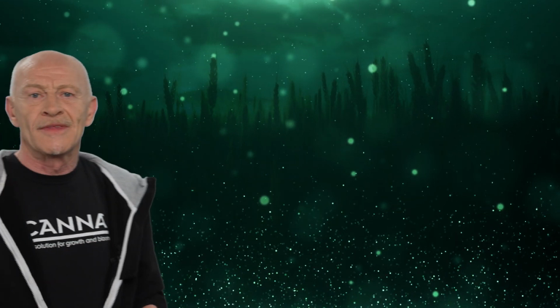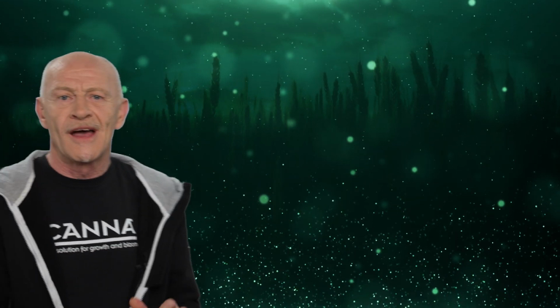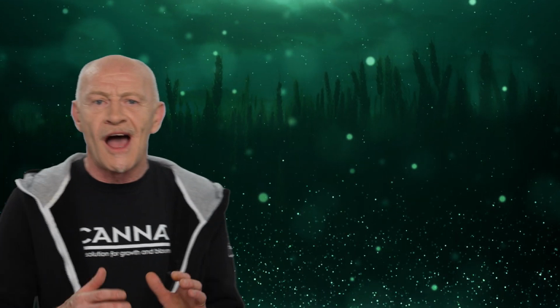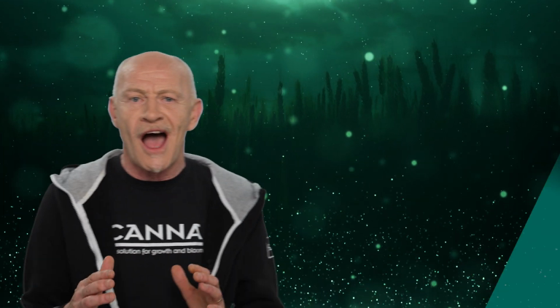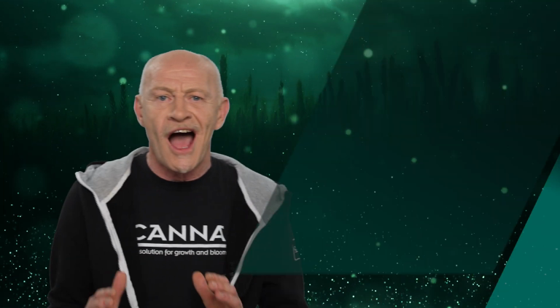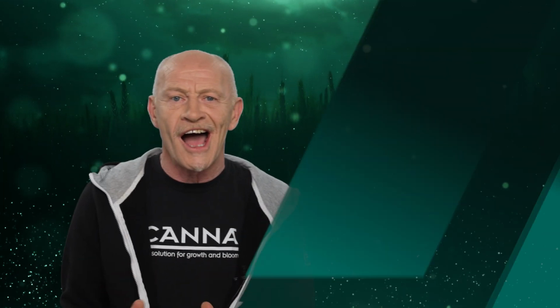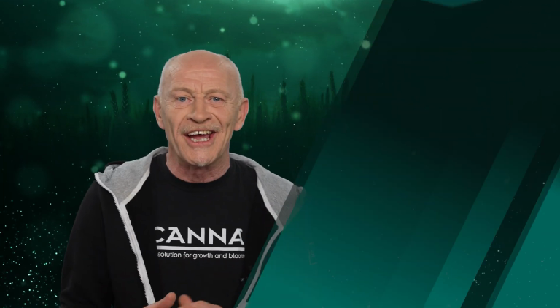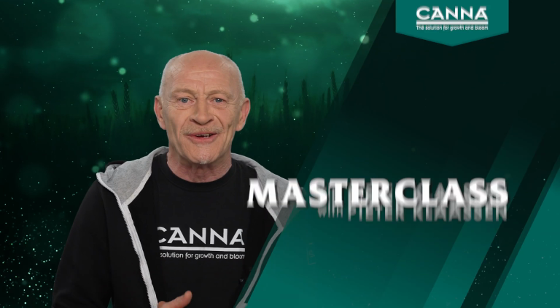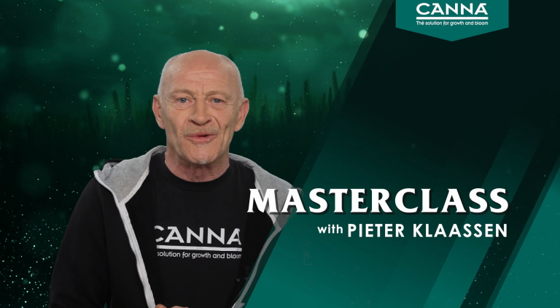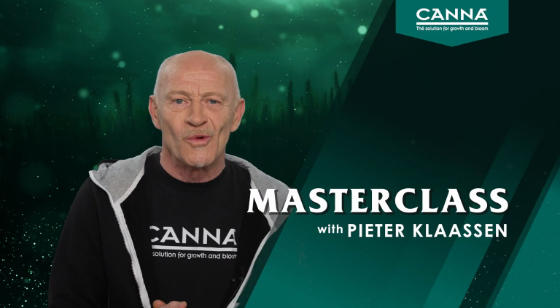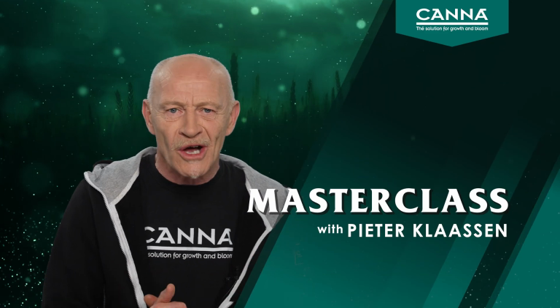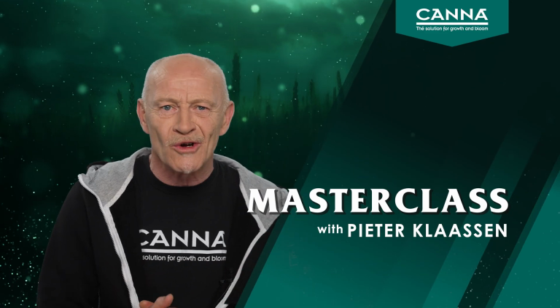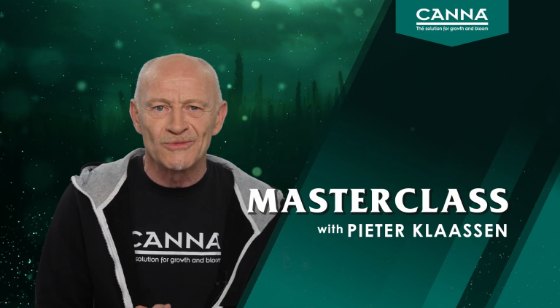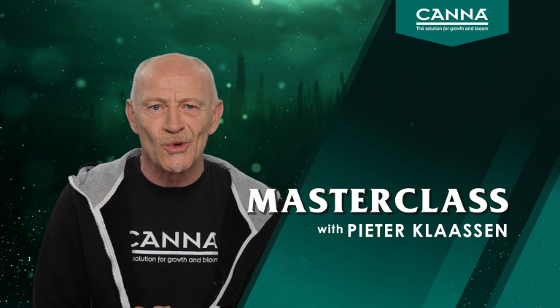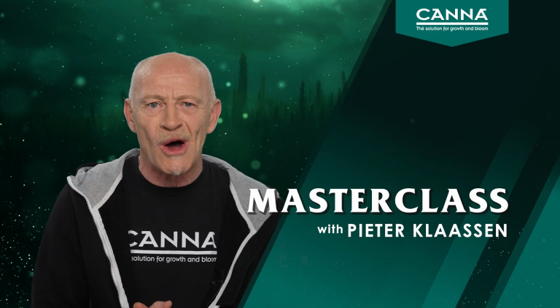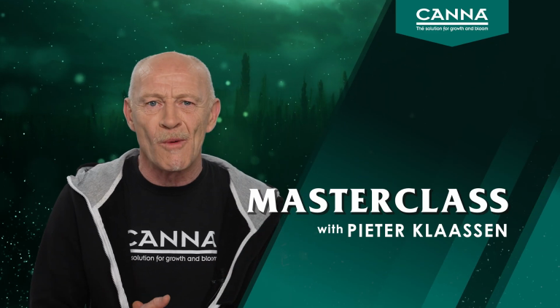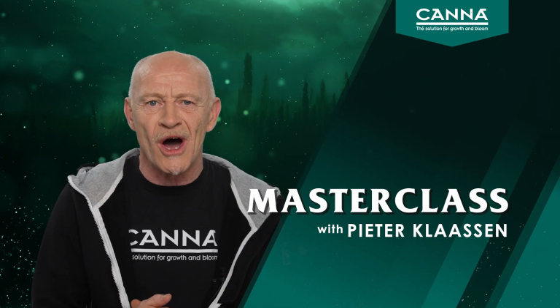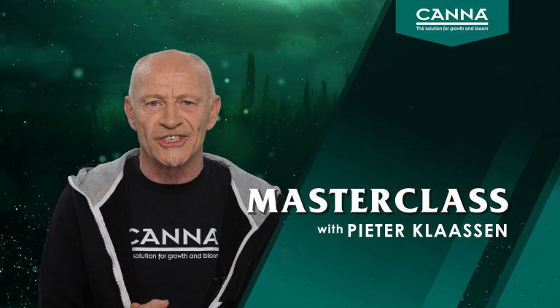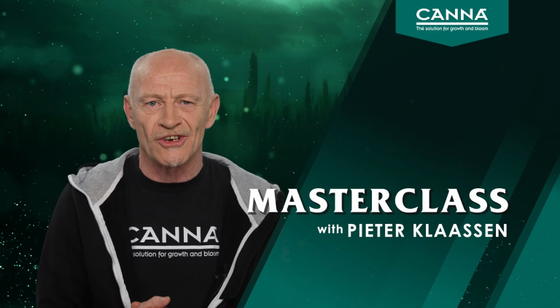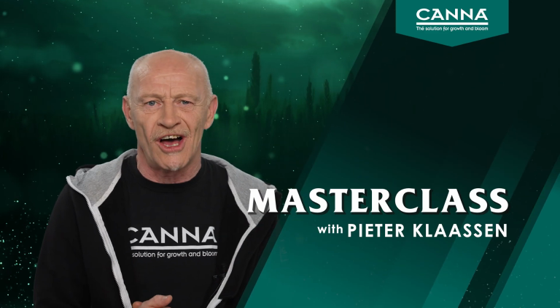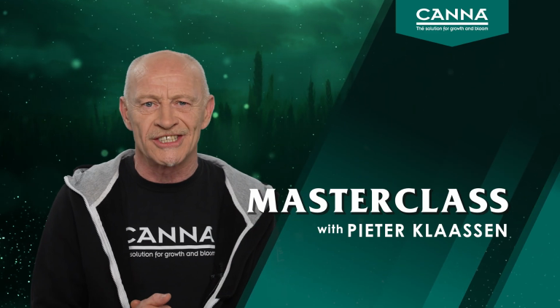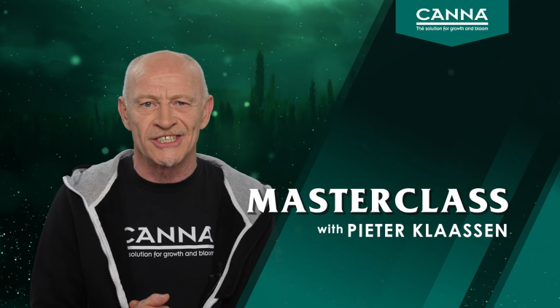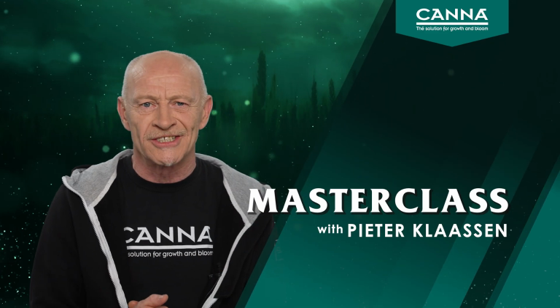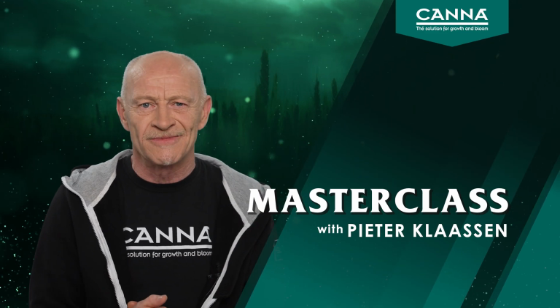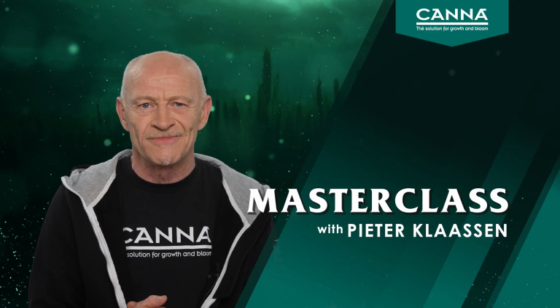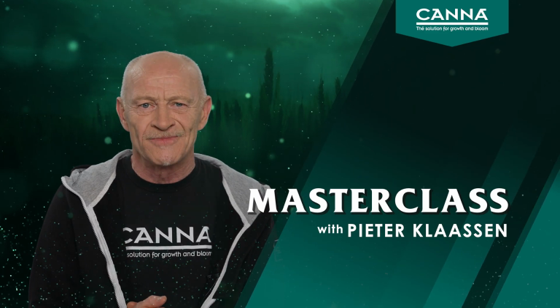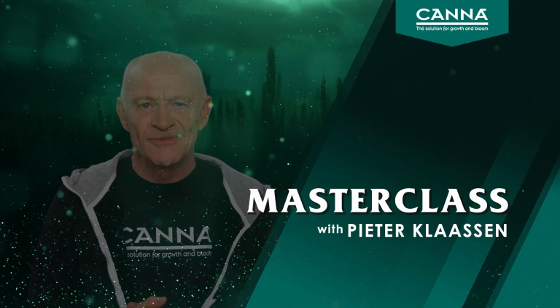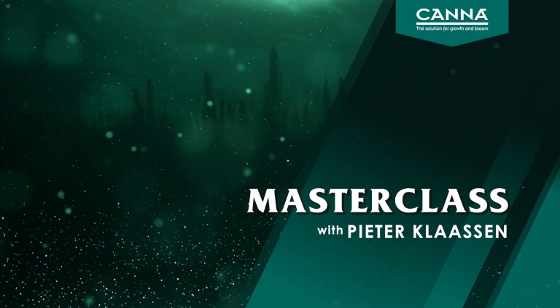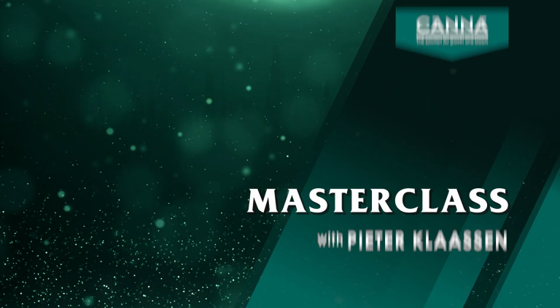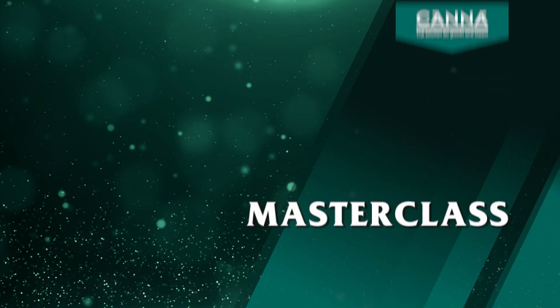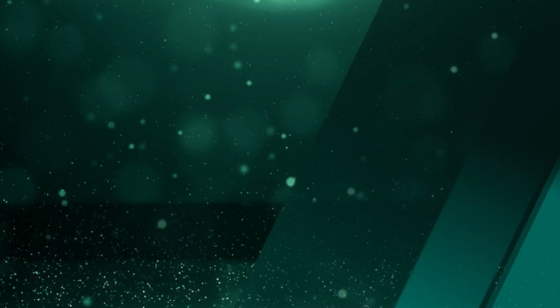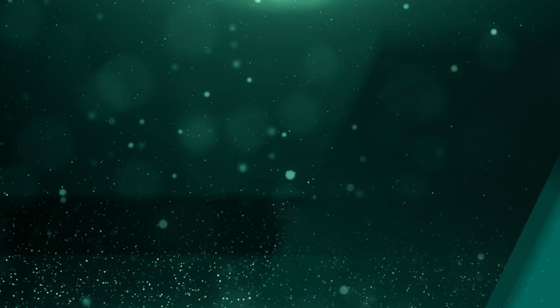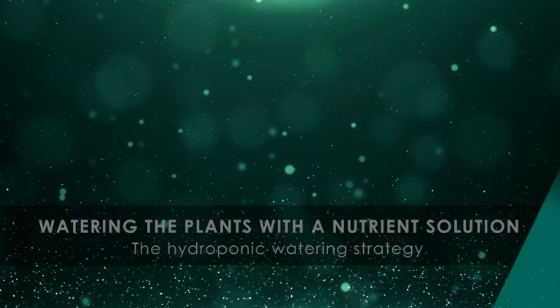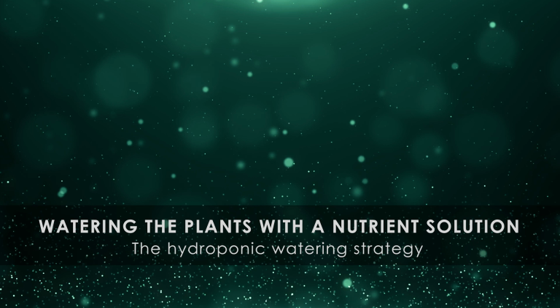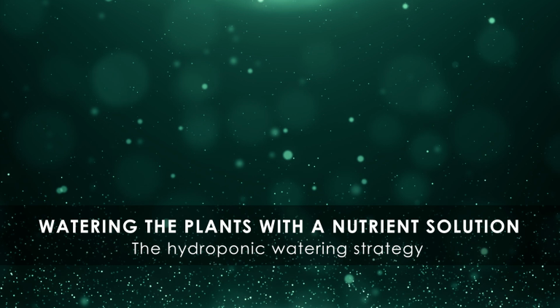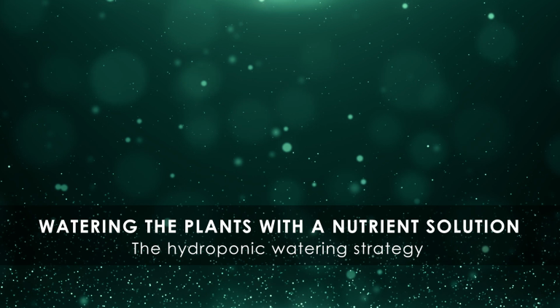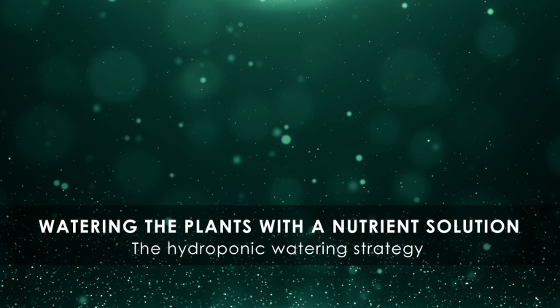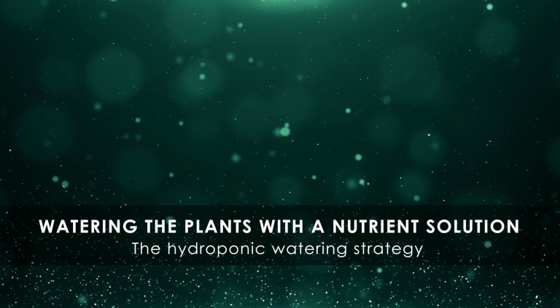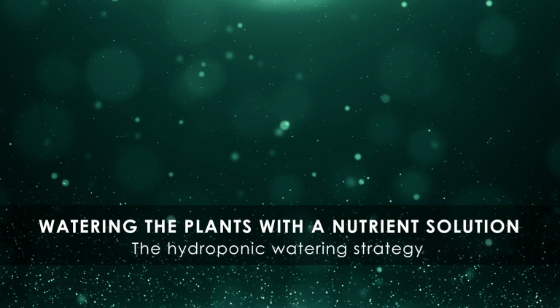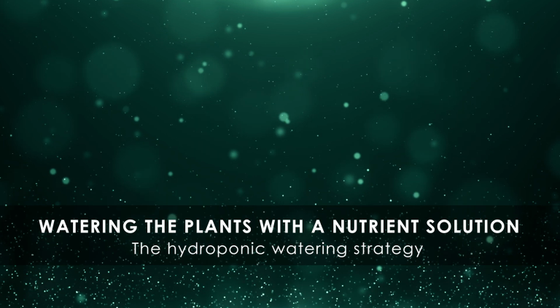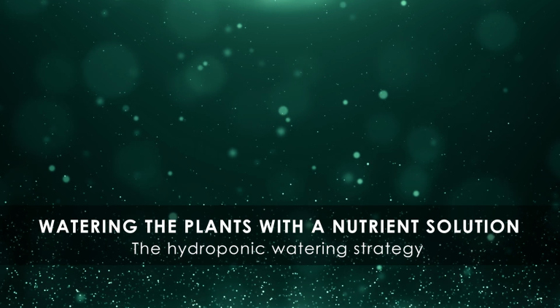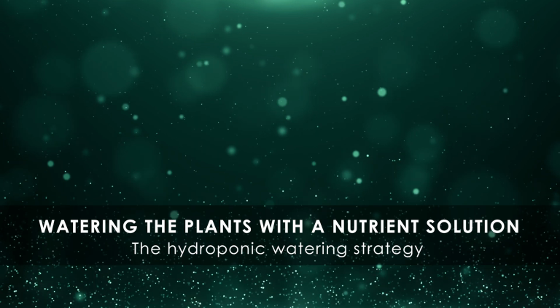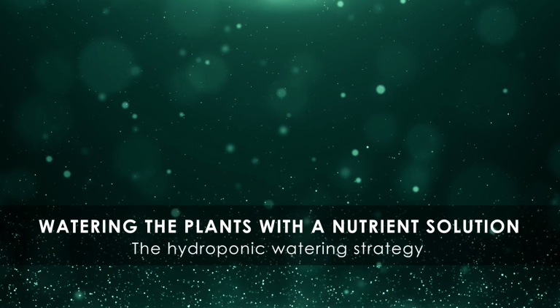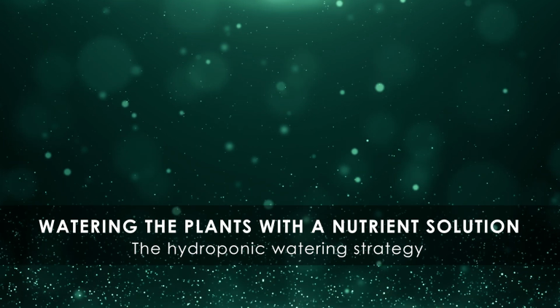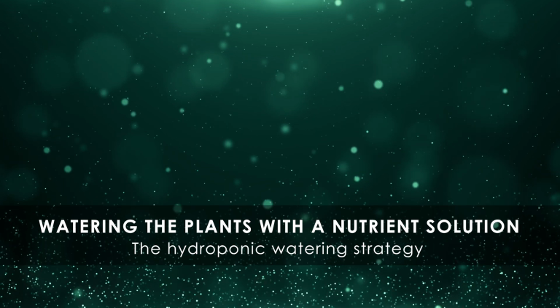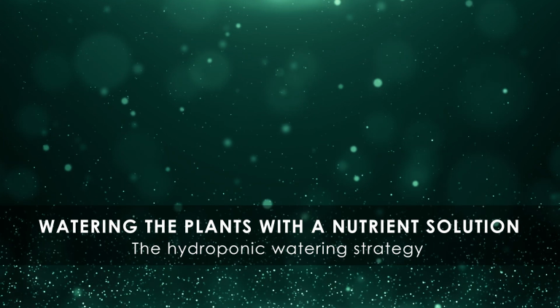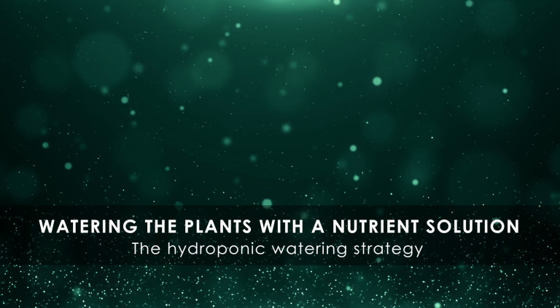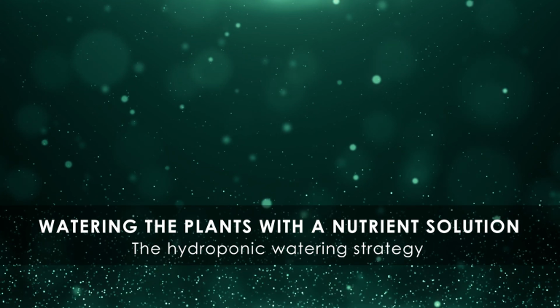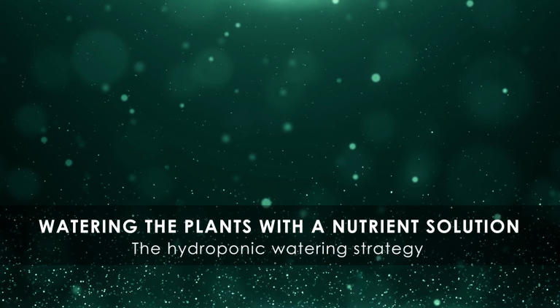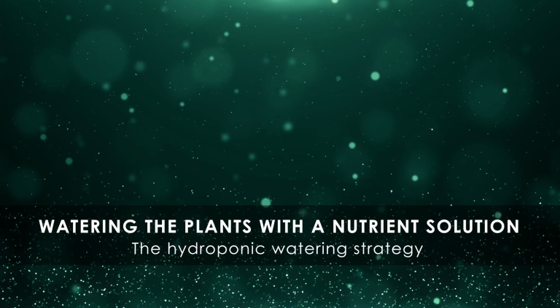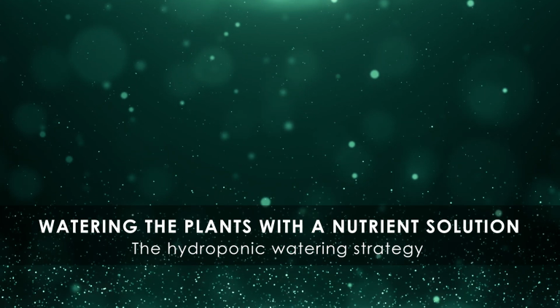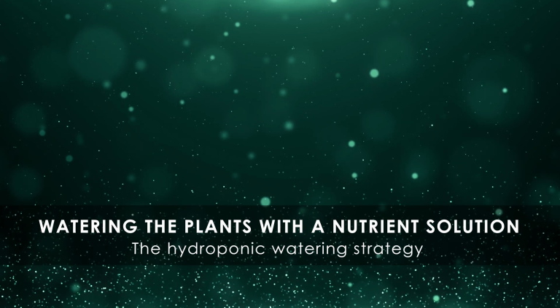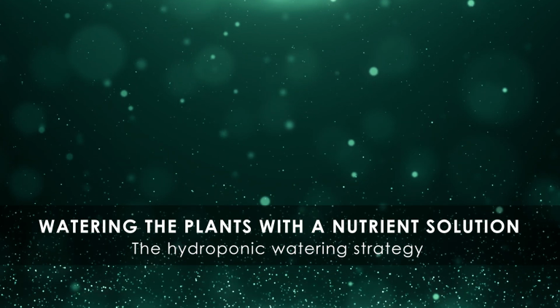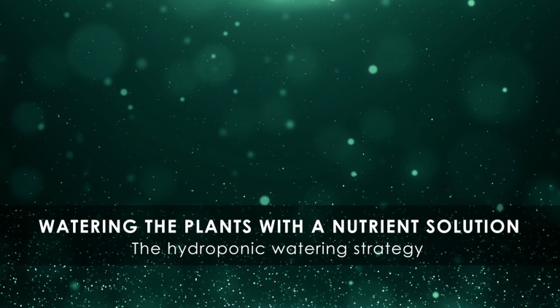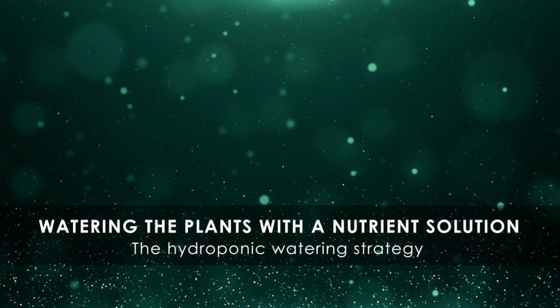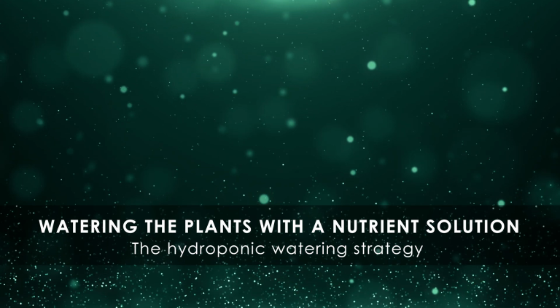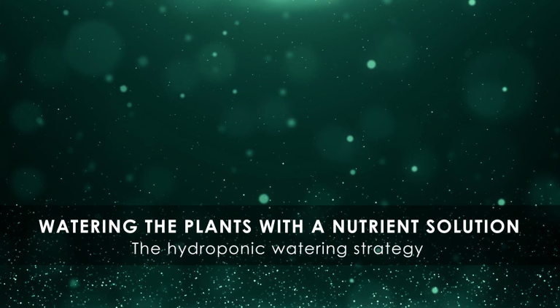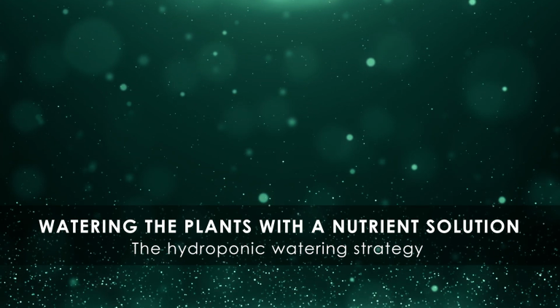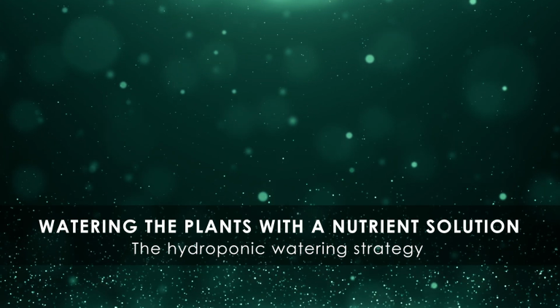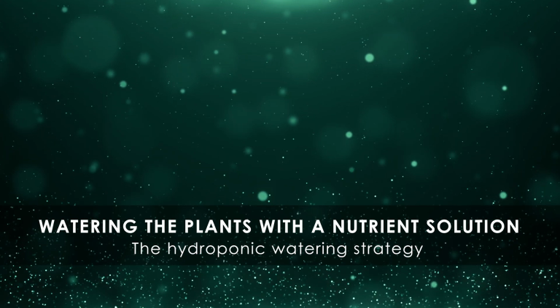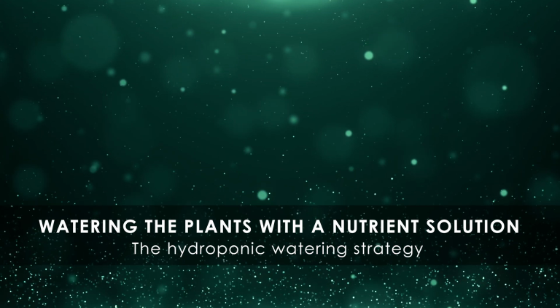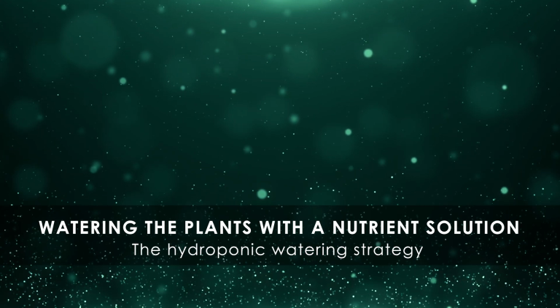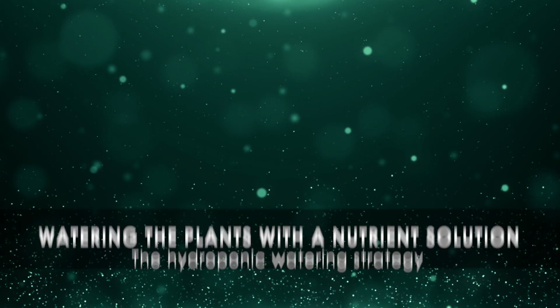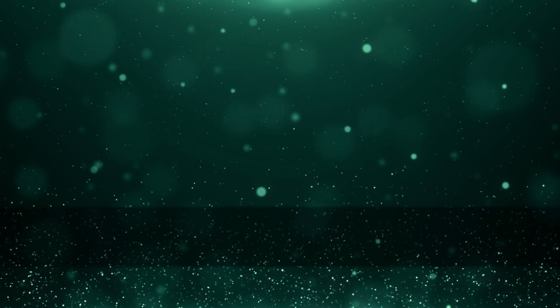Hi, welcome to our Masterclass. Watering is the most difficult action a grower should take.